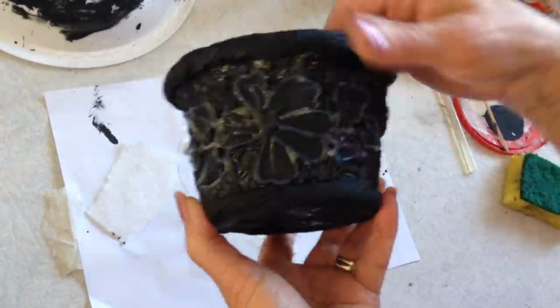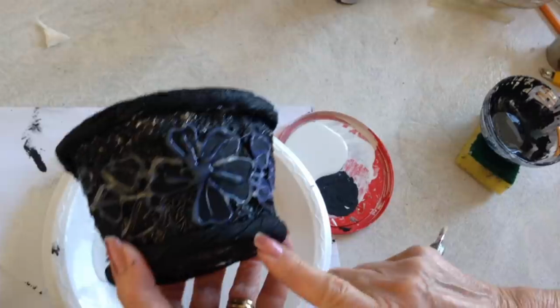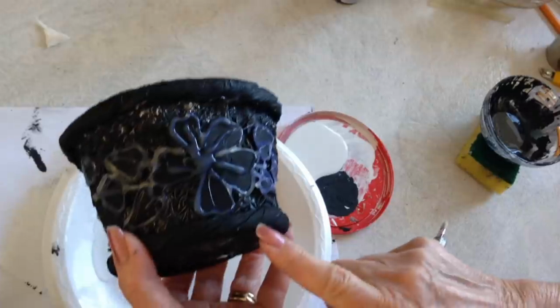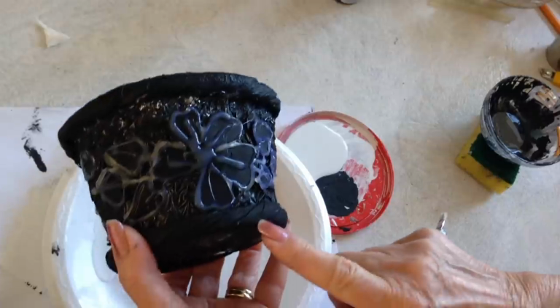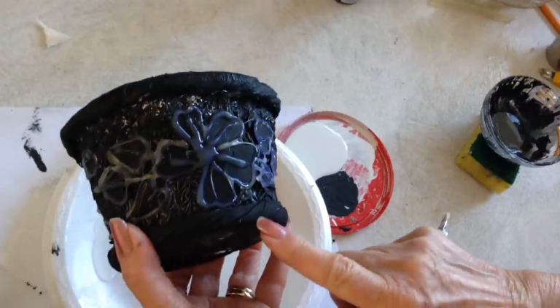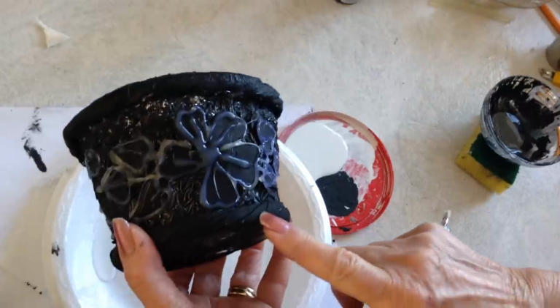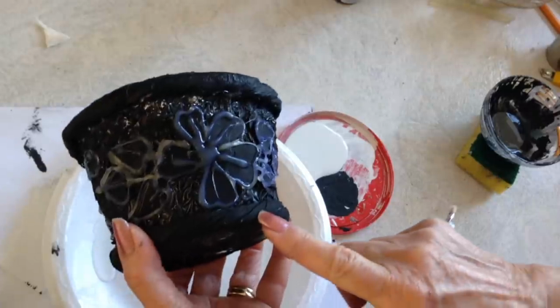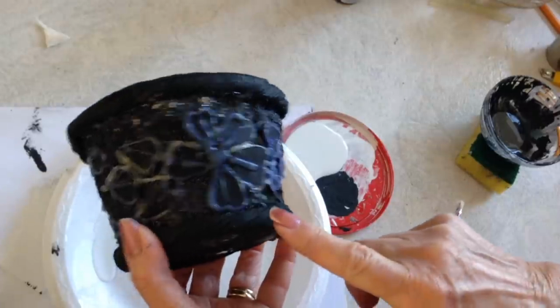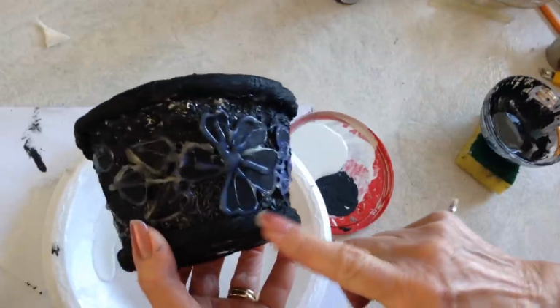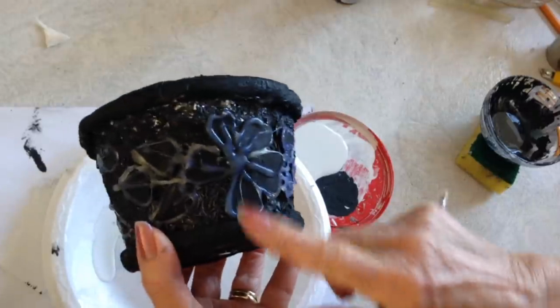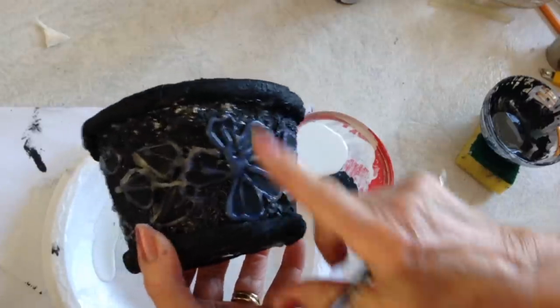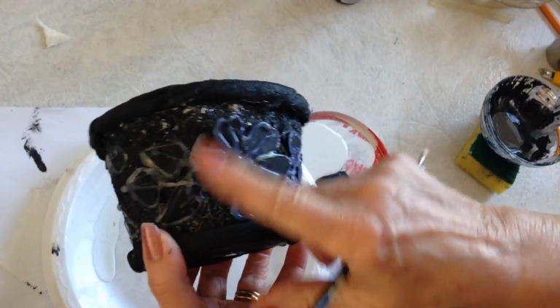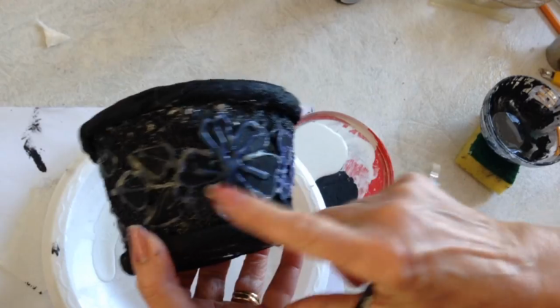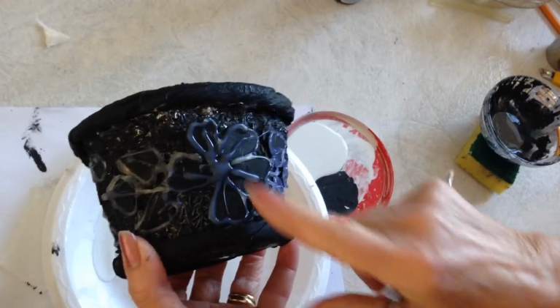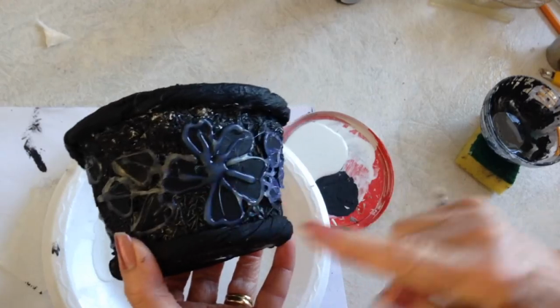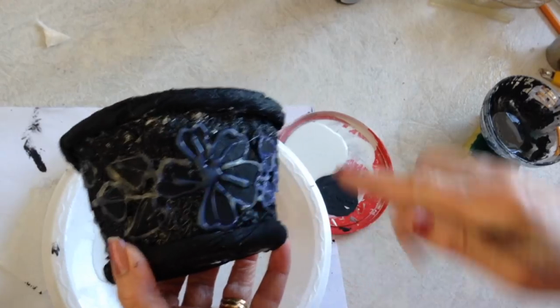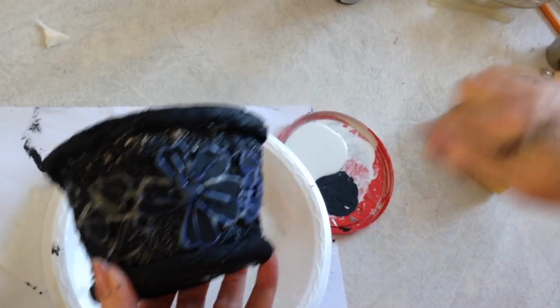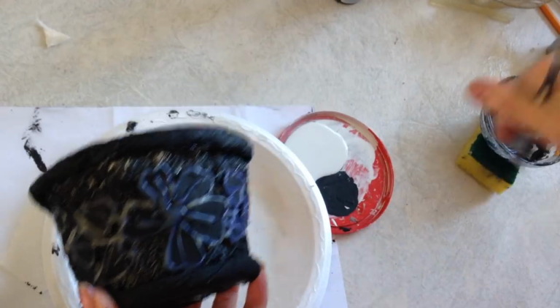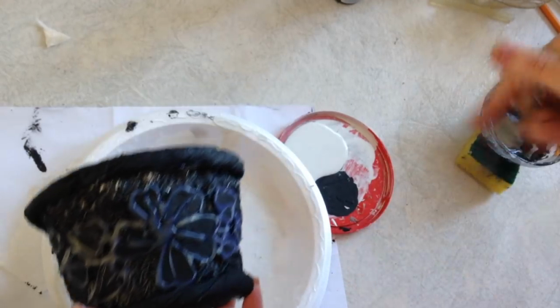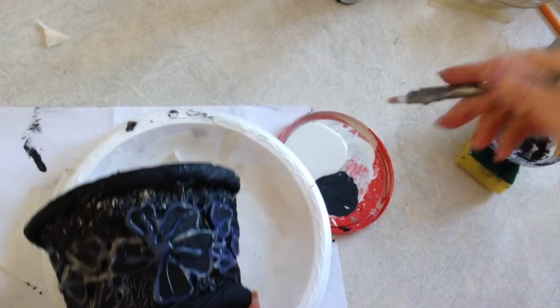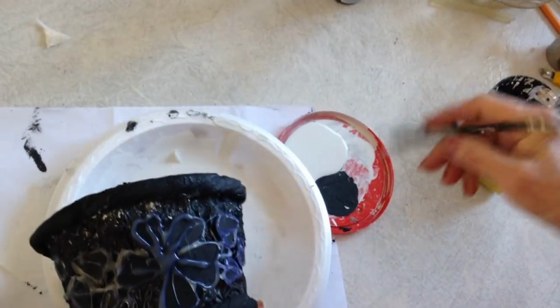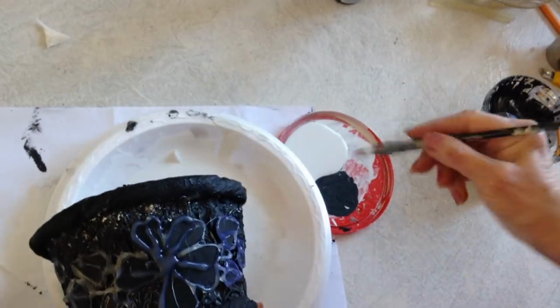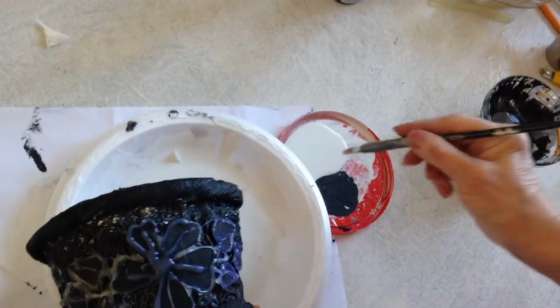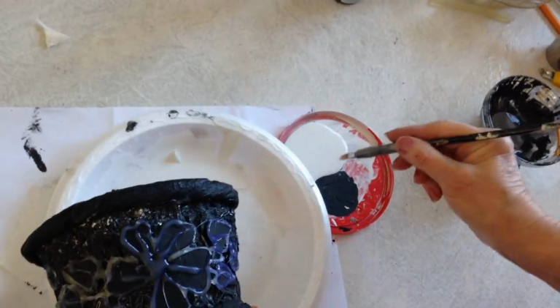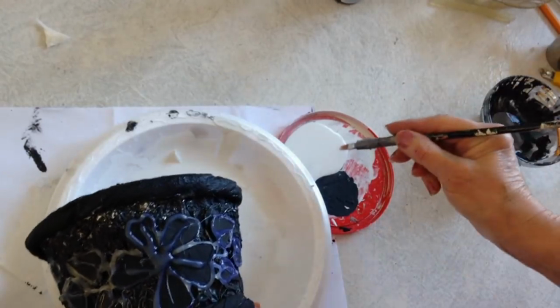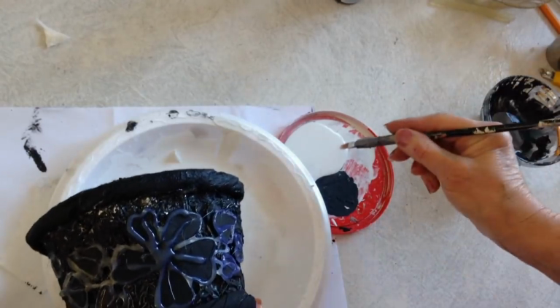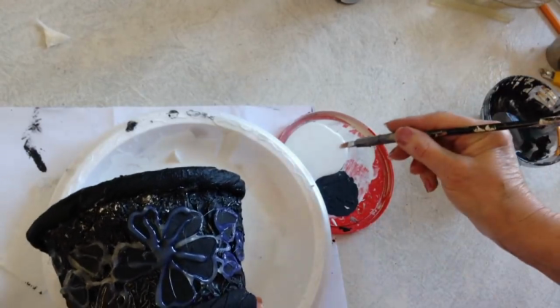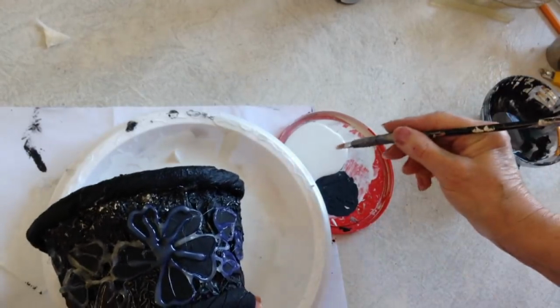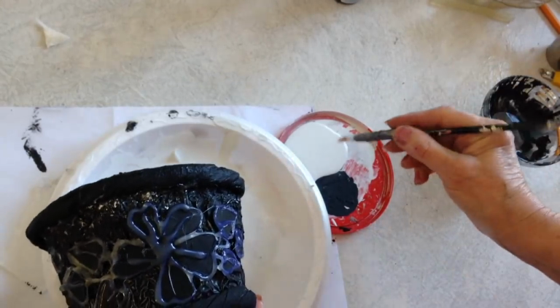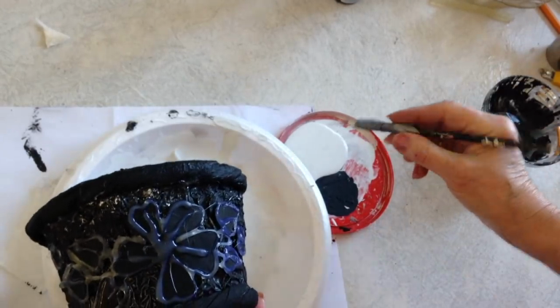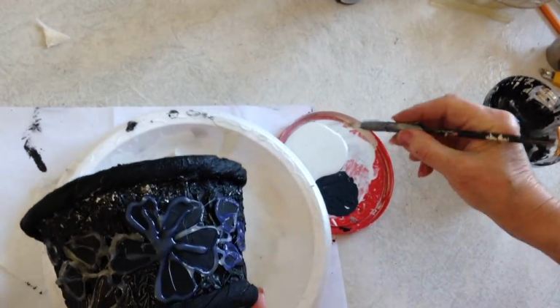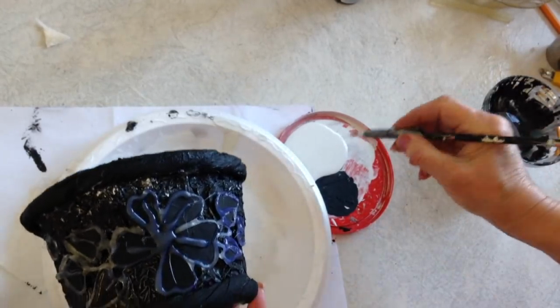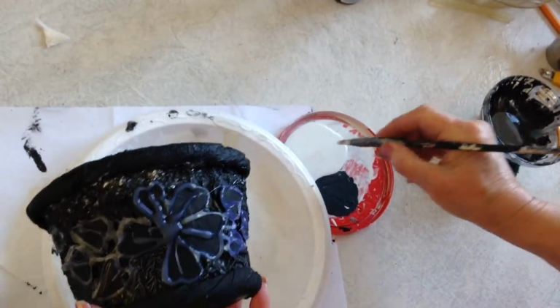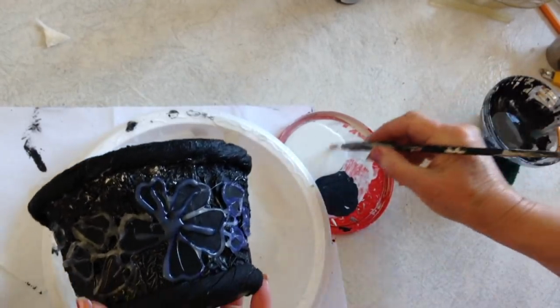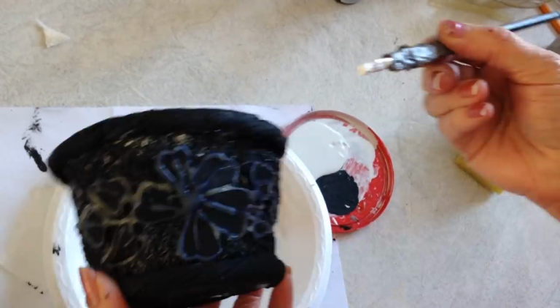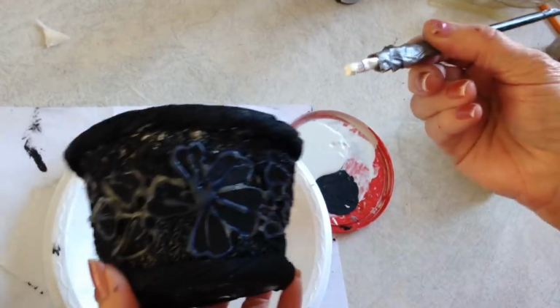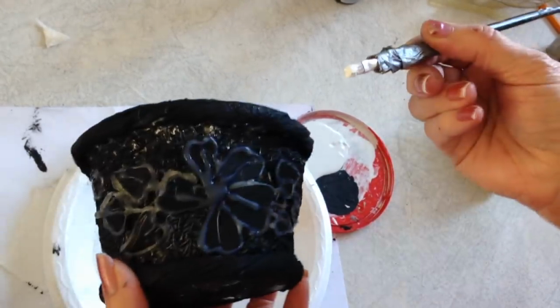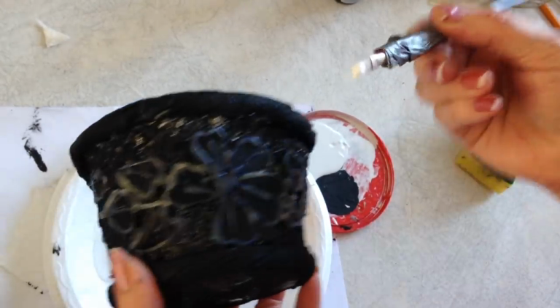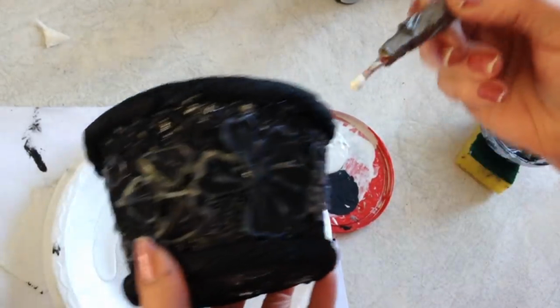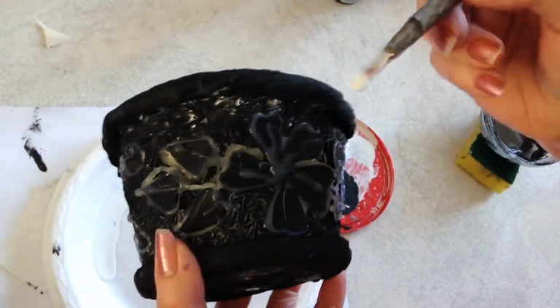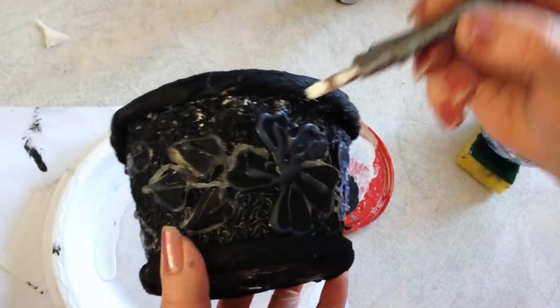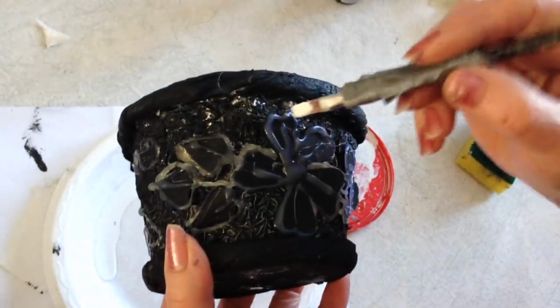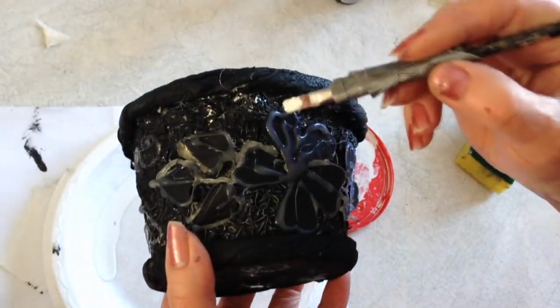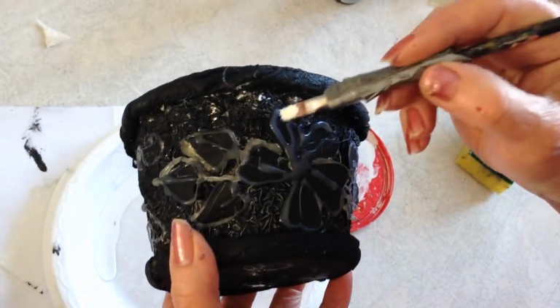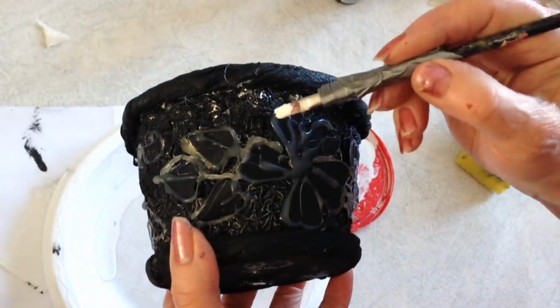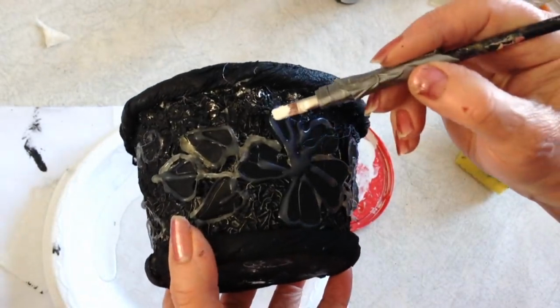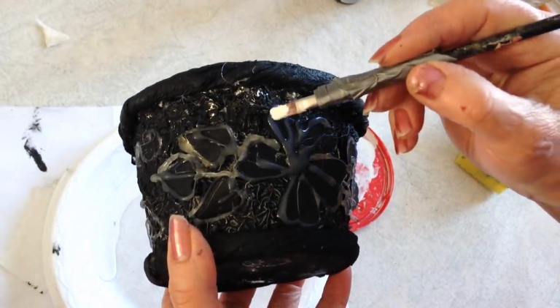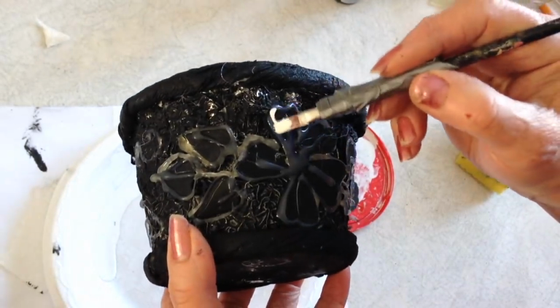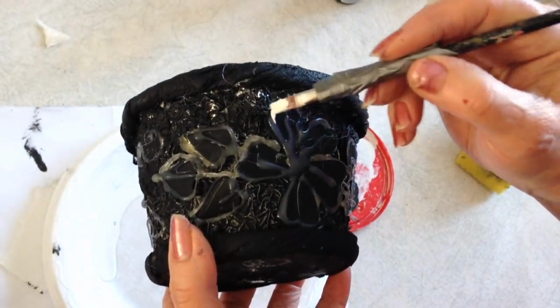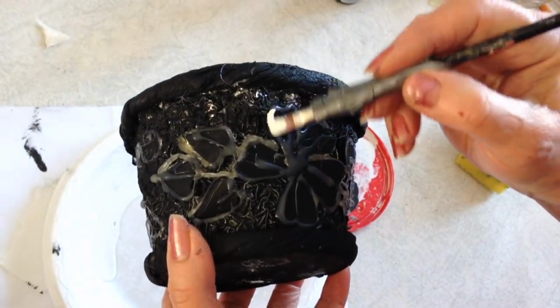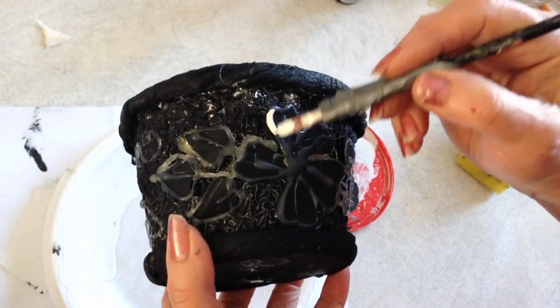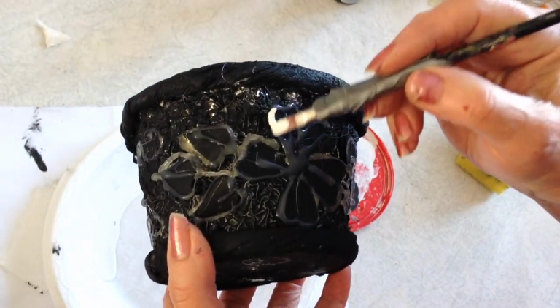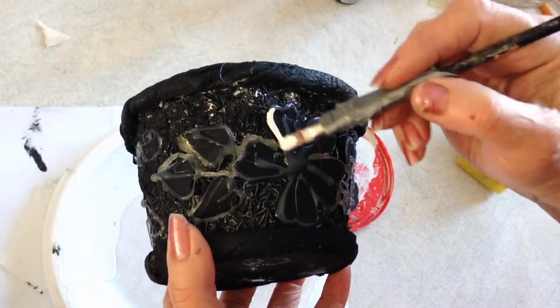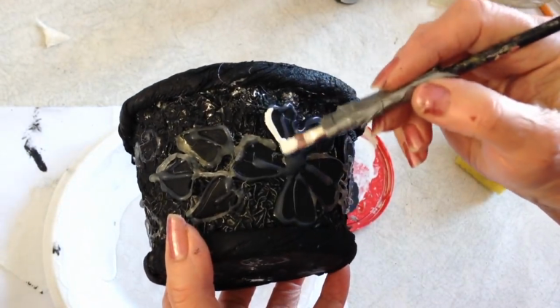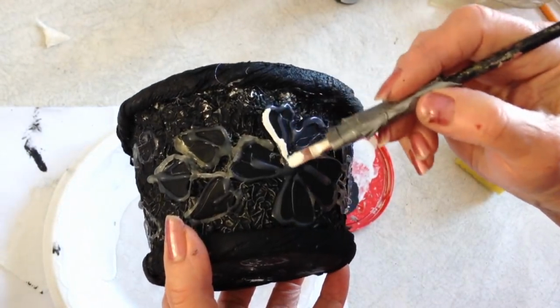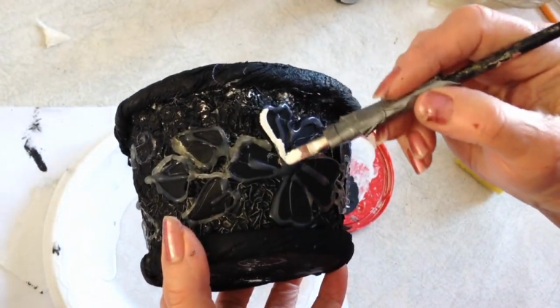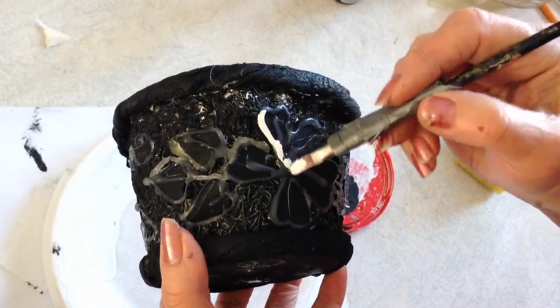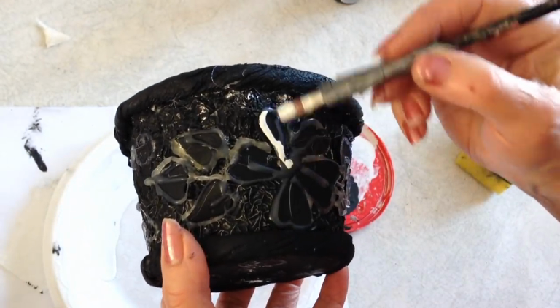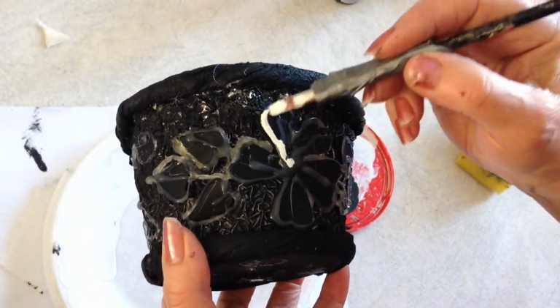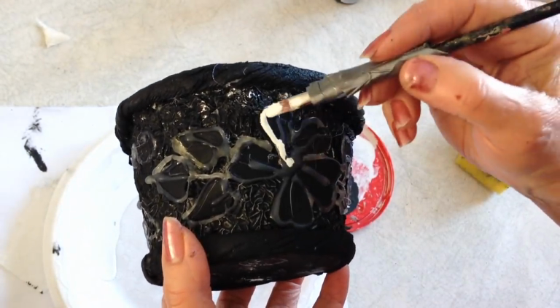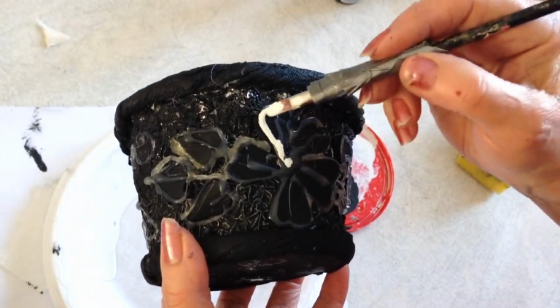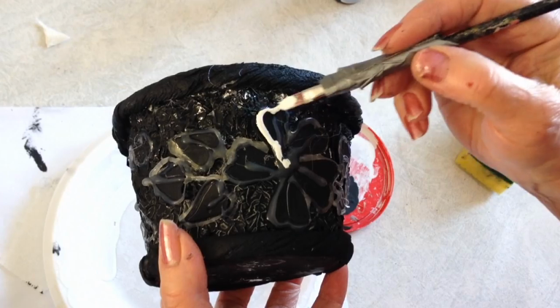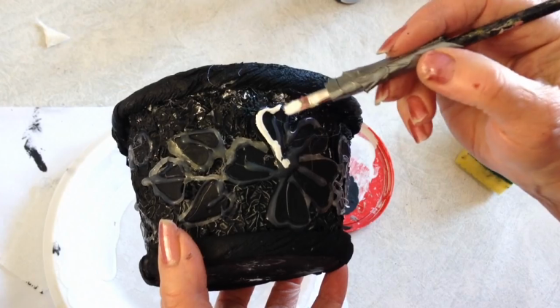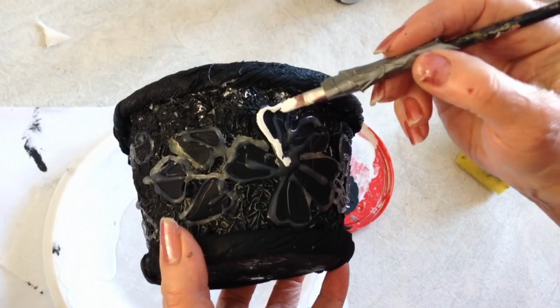And then I'm just going to make some scrolls around the top. Now I'm going to highlight all of these lines with white paint — dip my brush in white and go over all these lines.